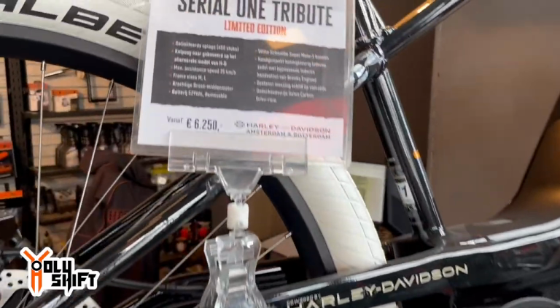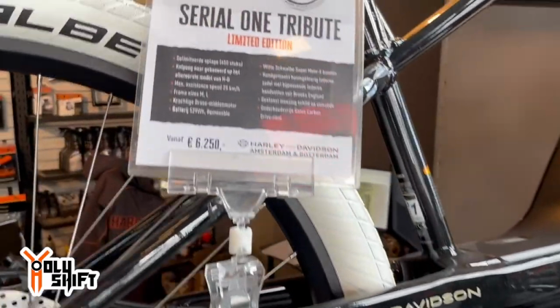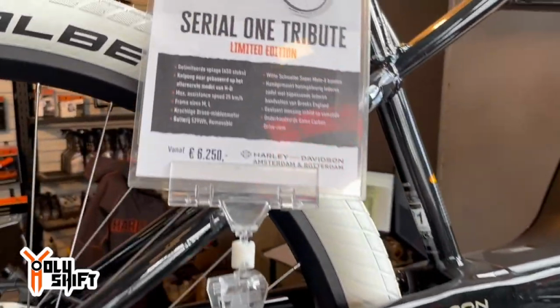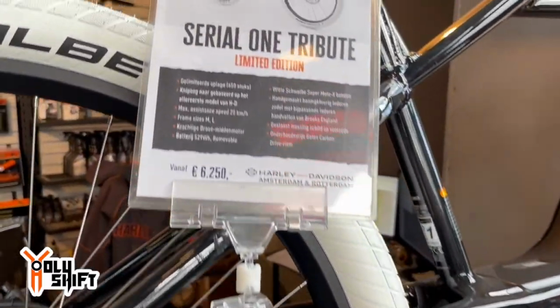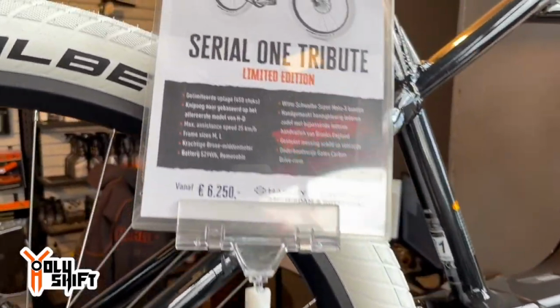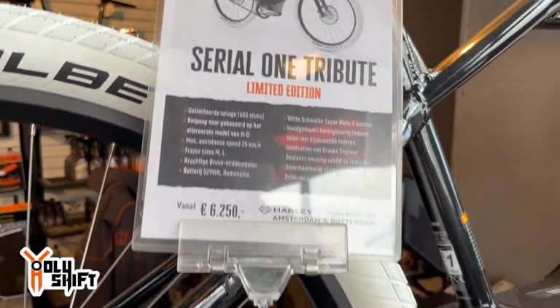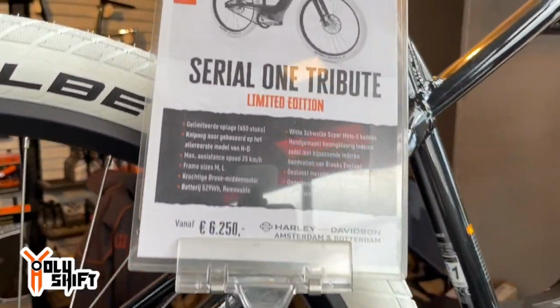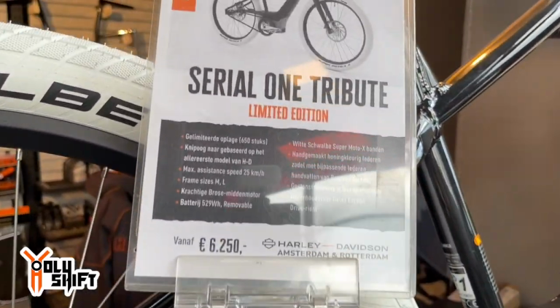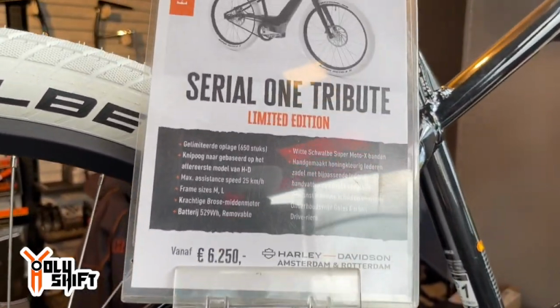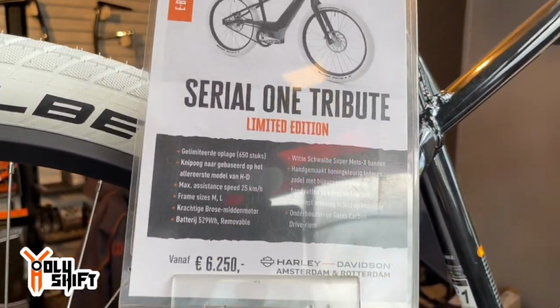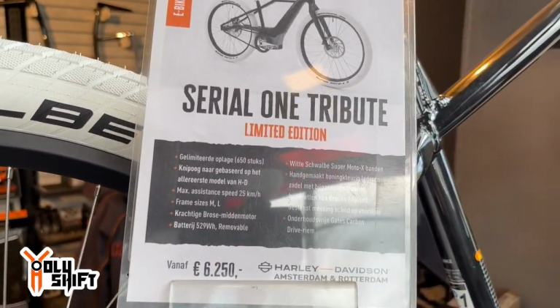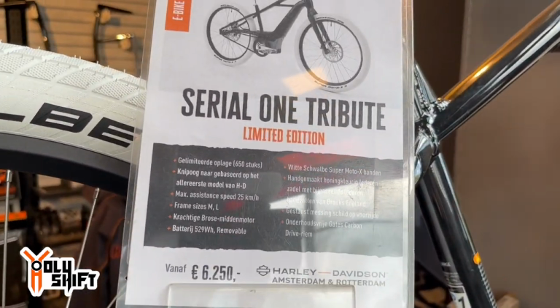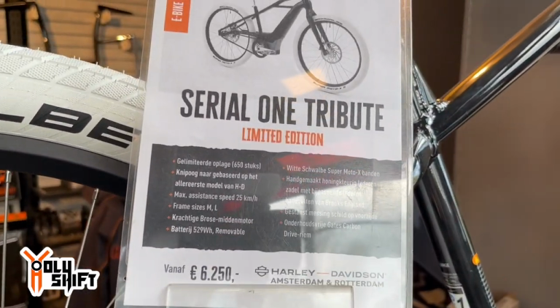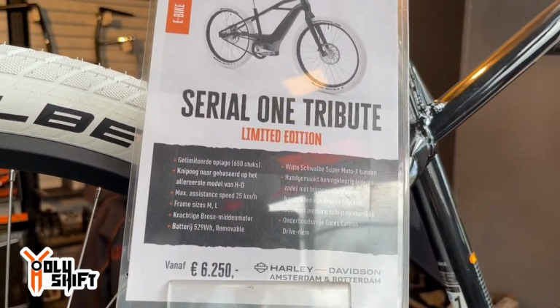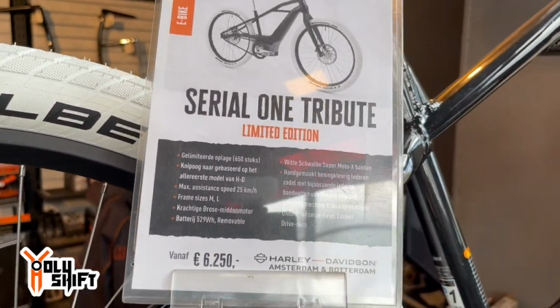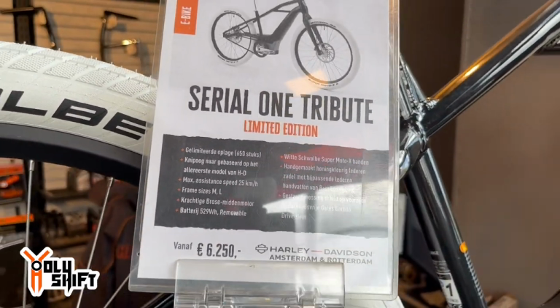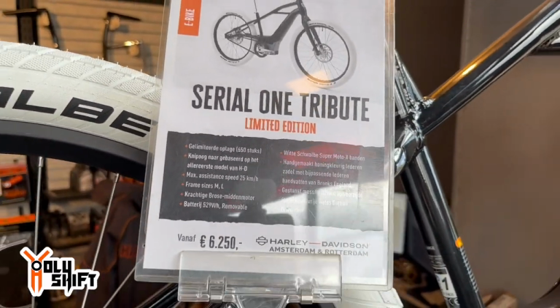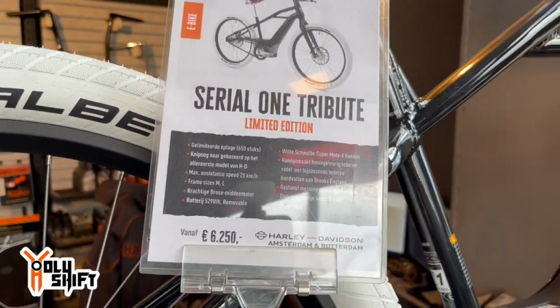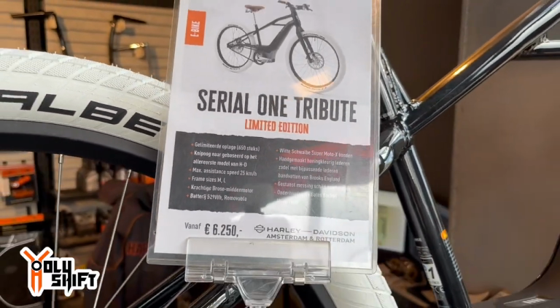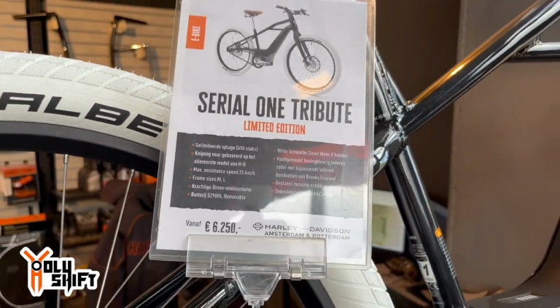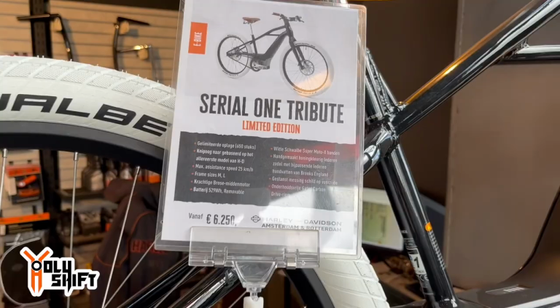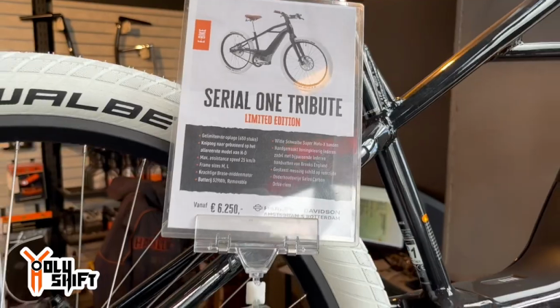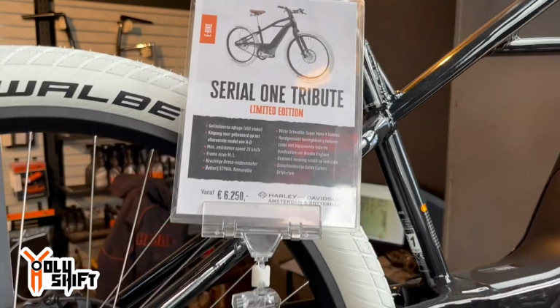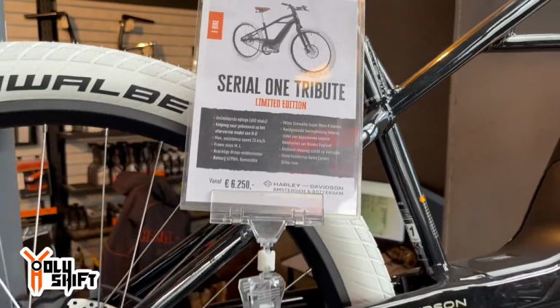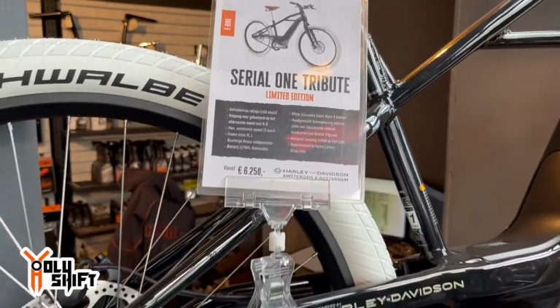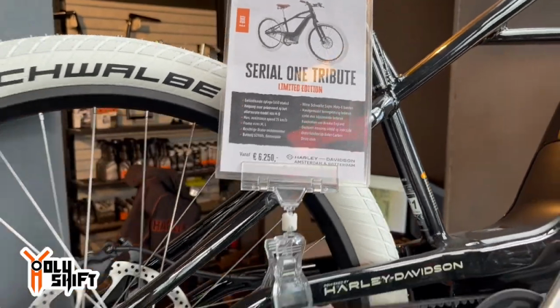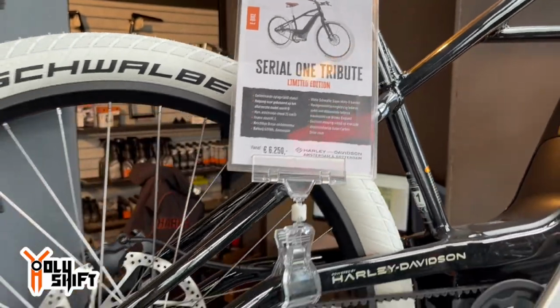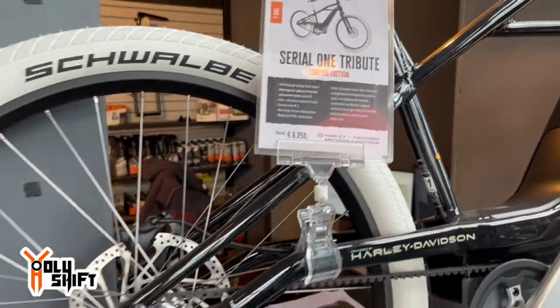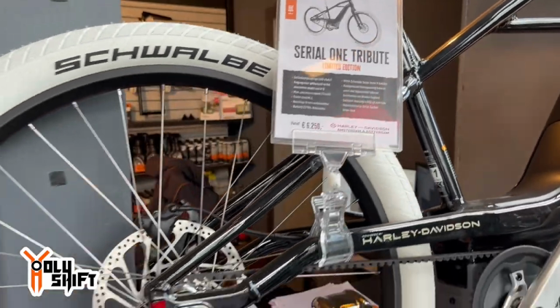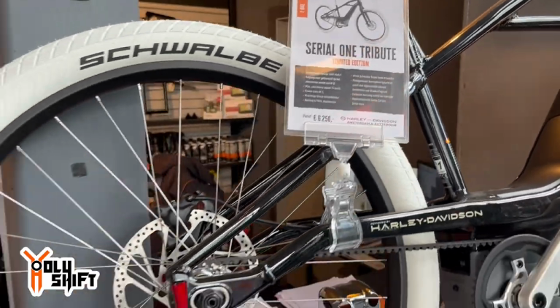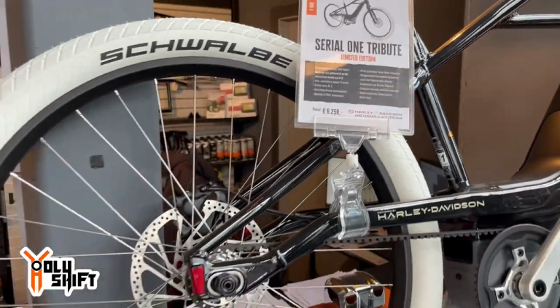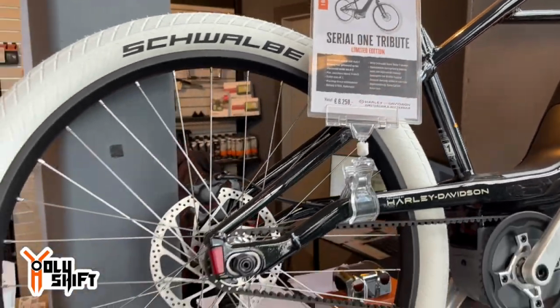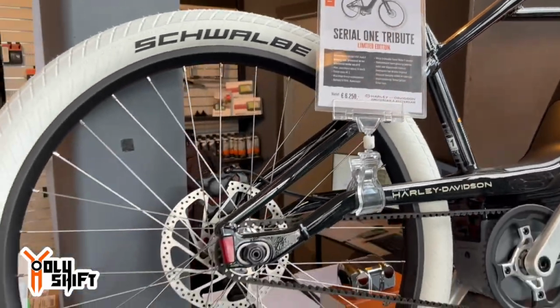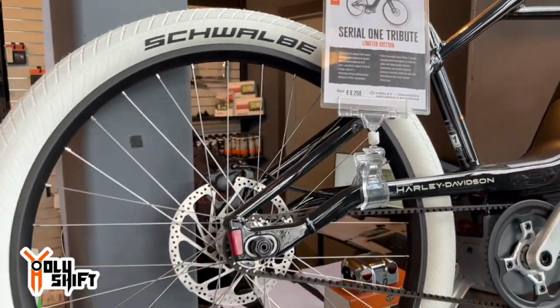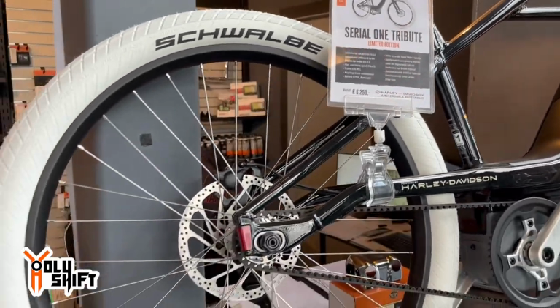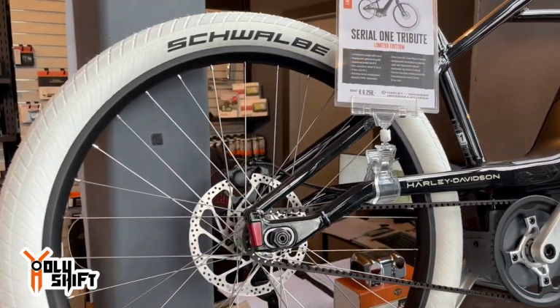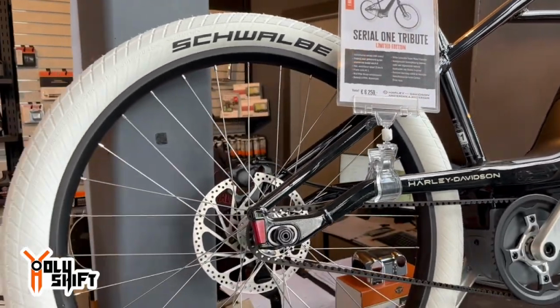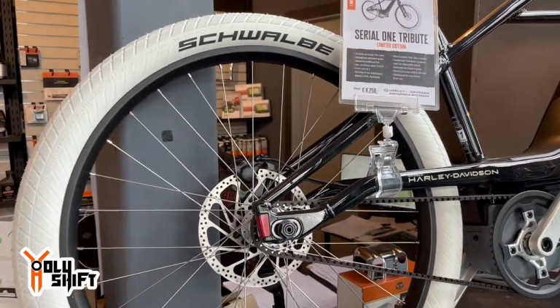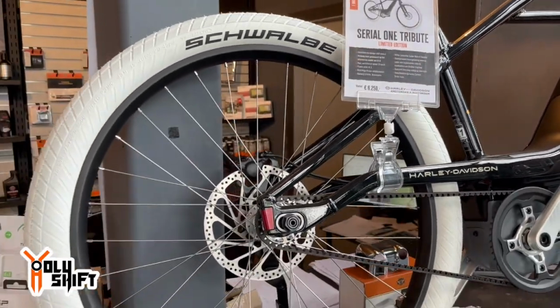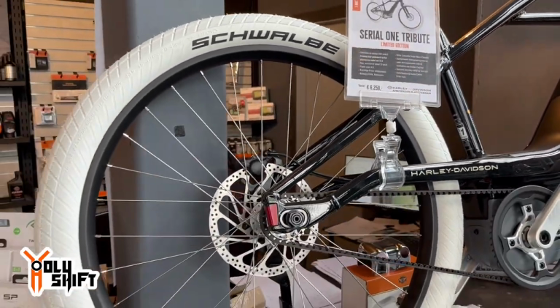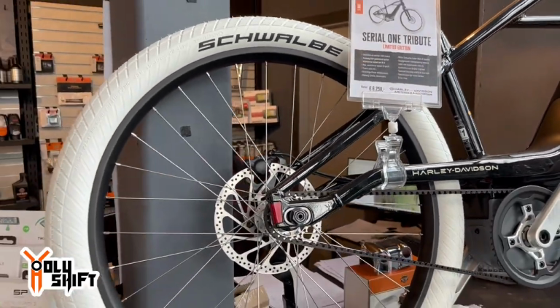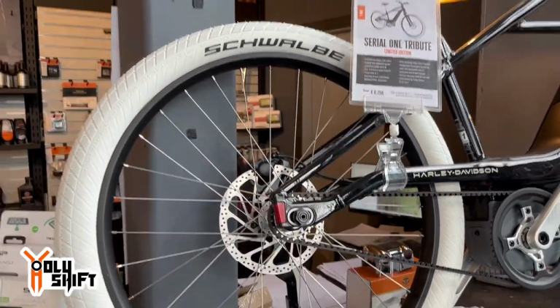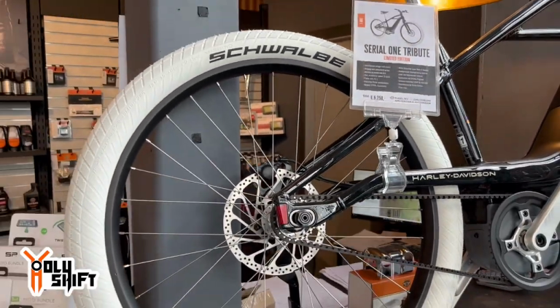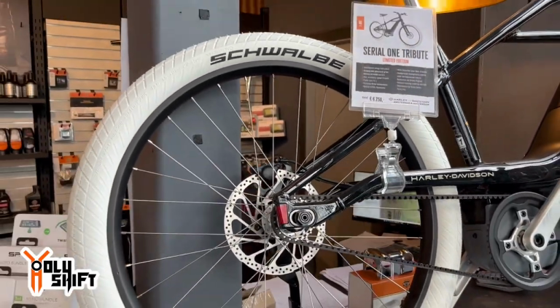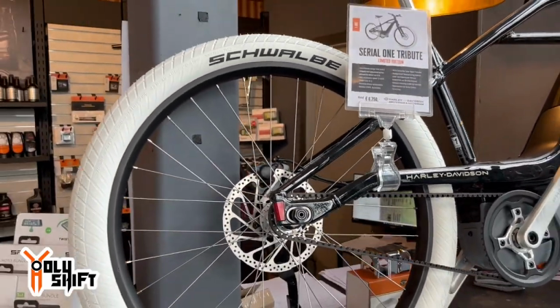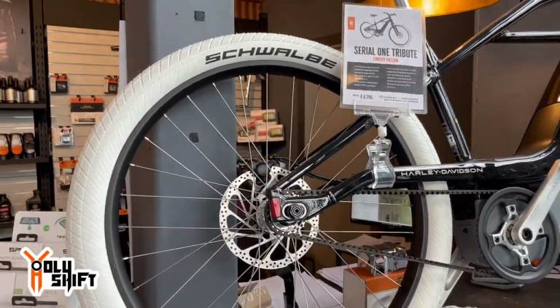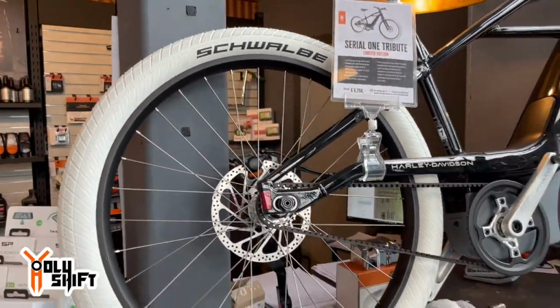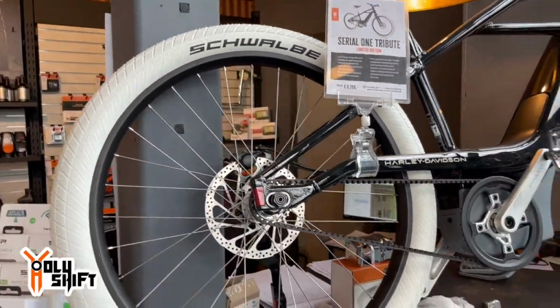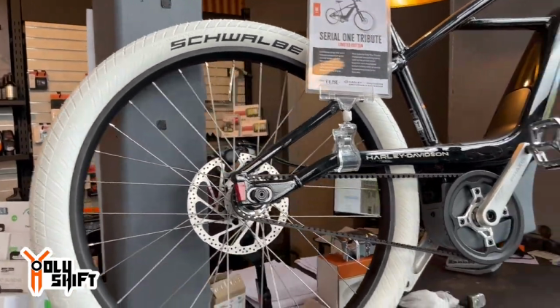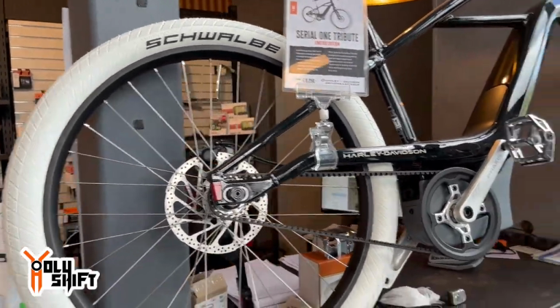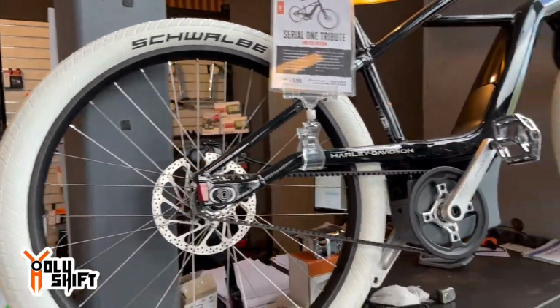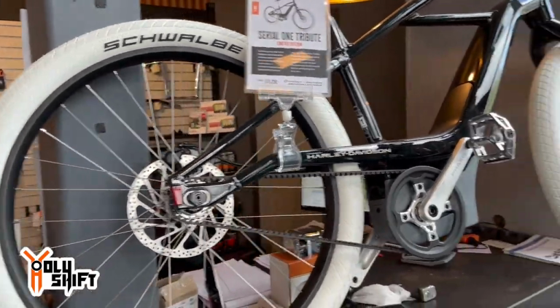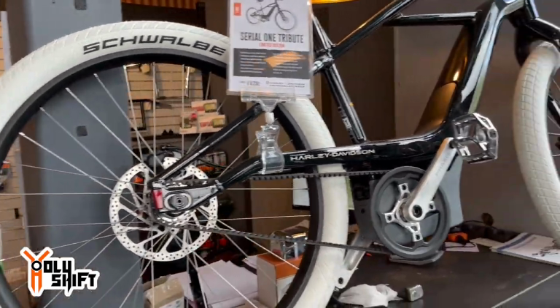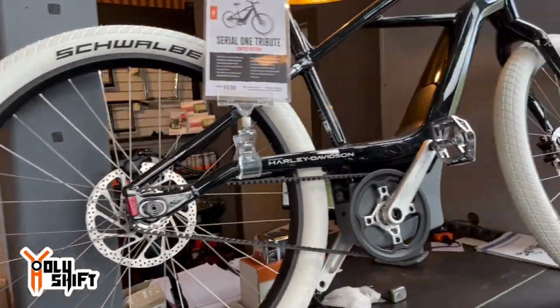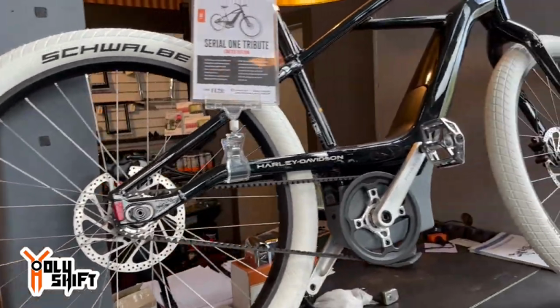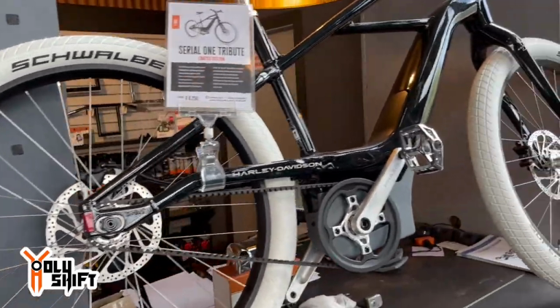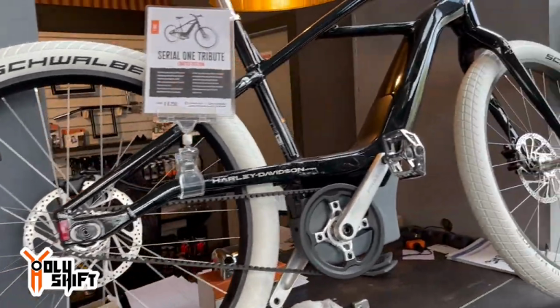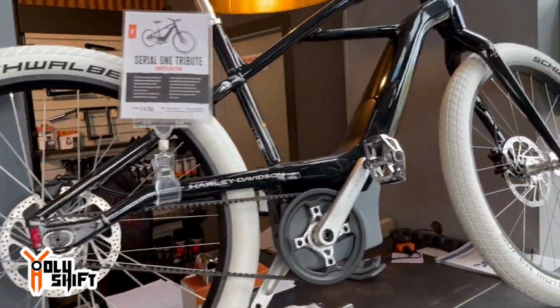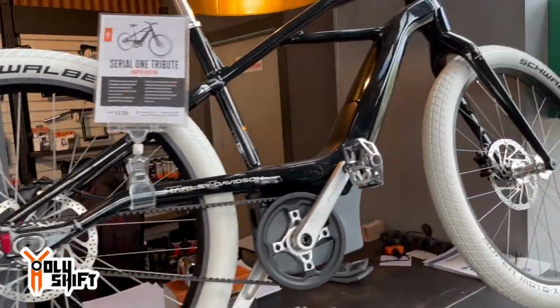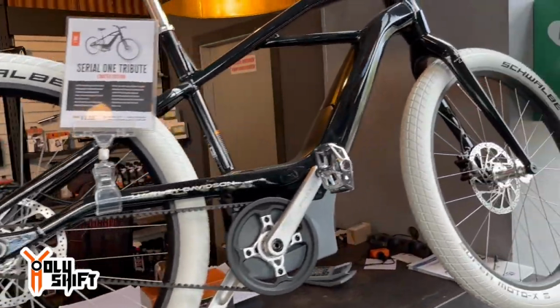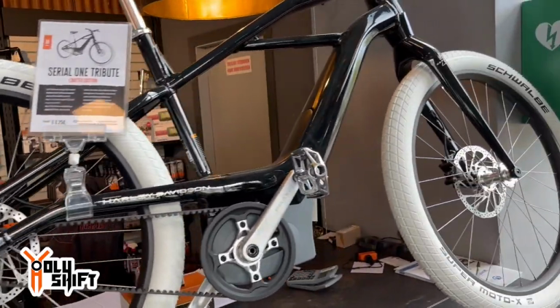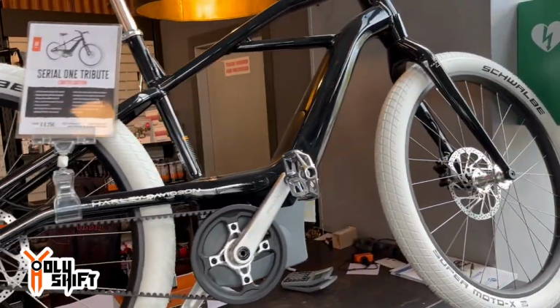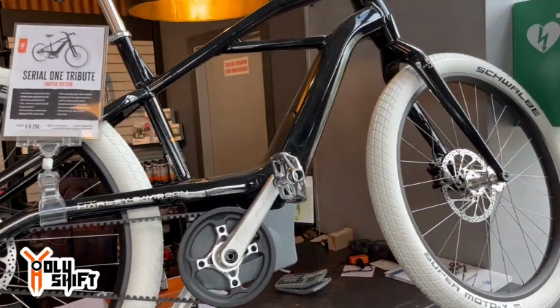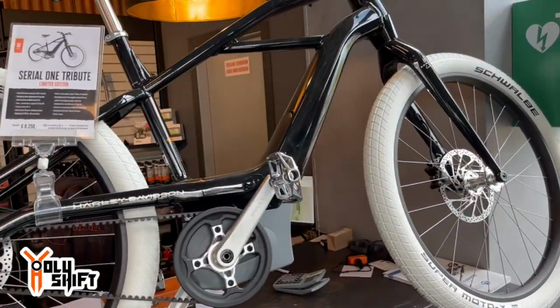There's a Serial 1 e-bike — first one I've actually seen in person, though I've seen it online.